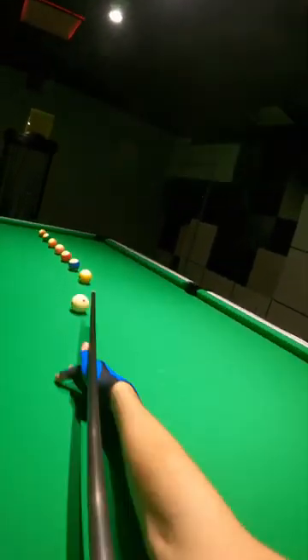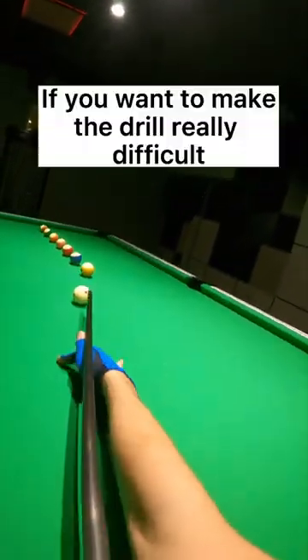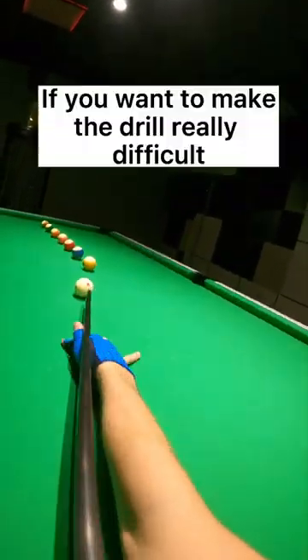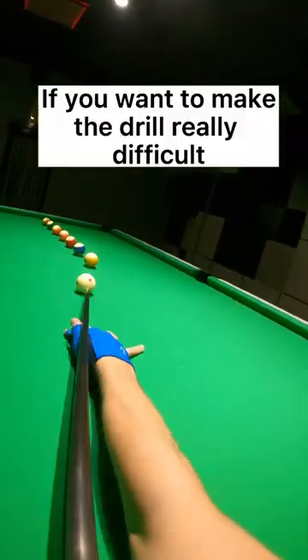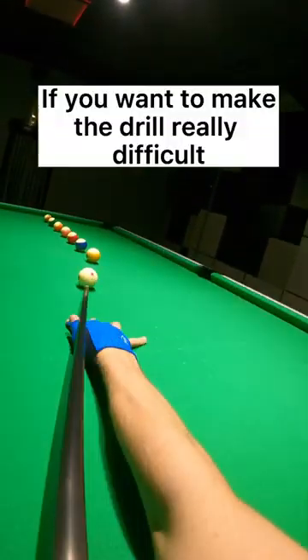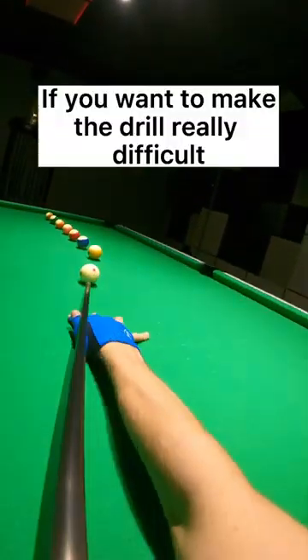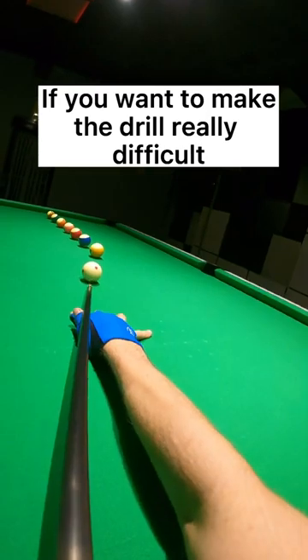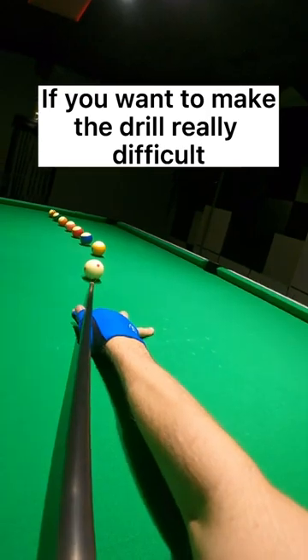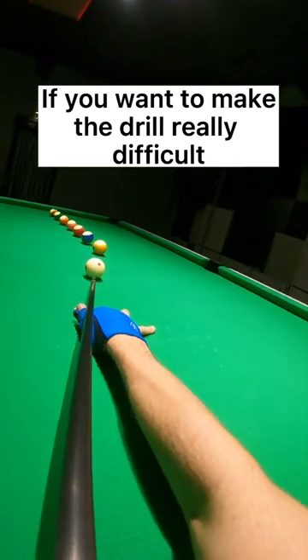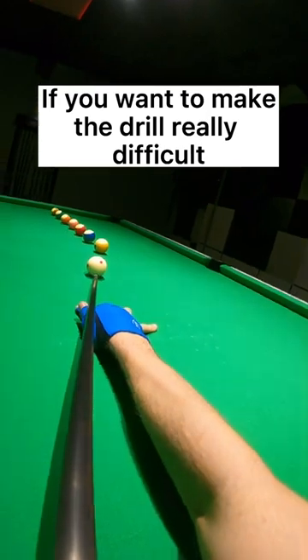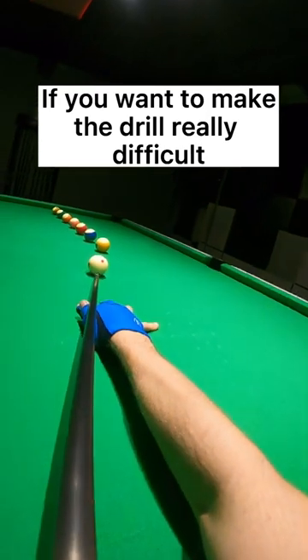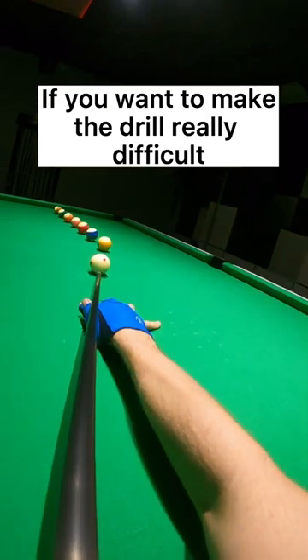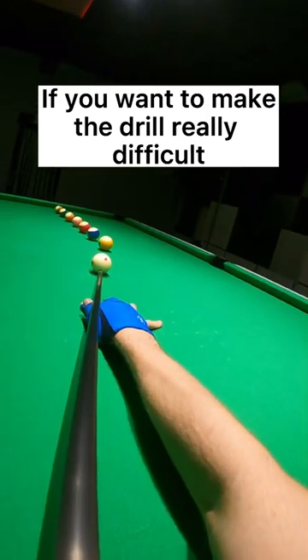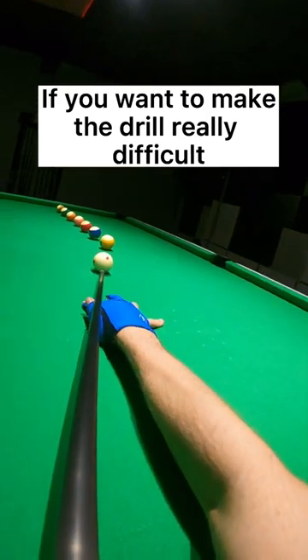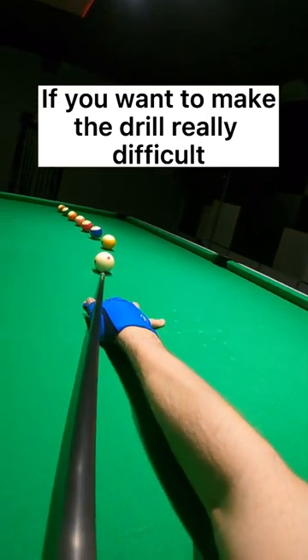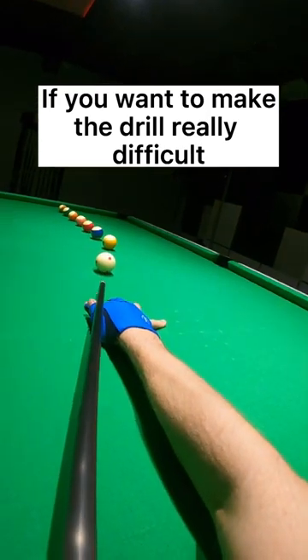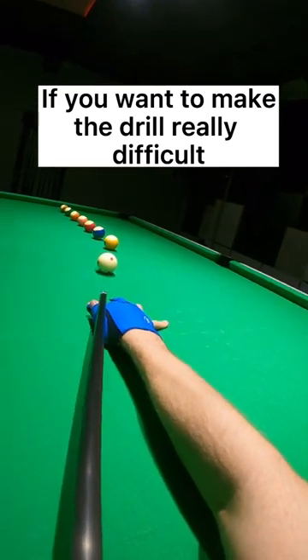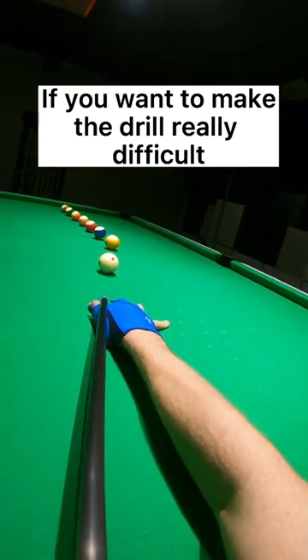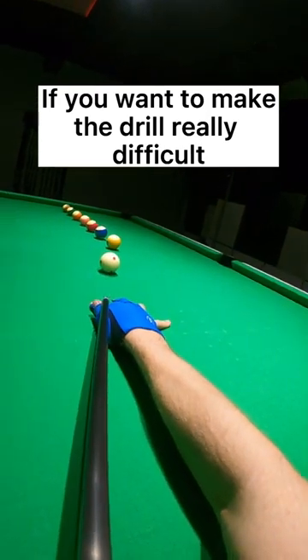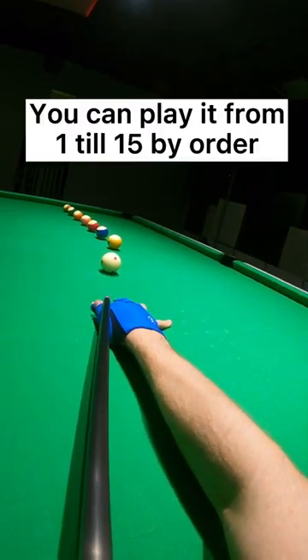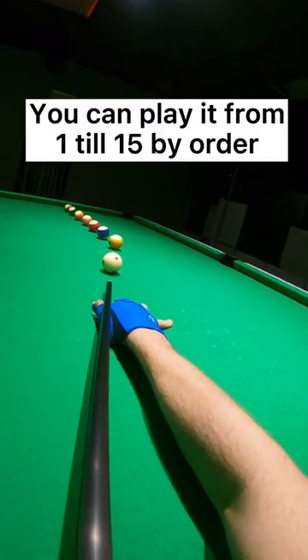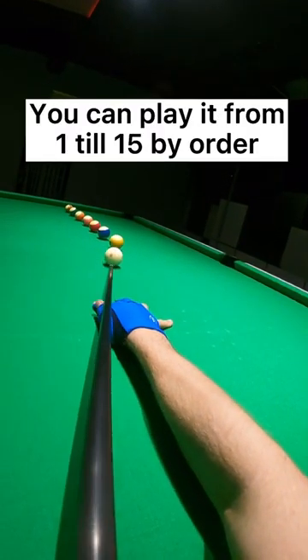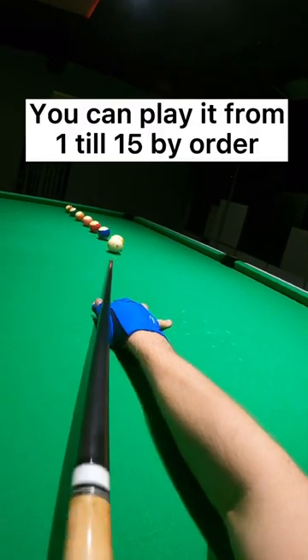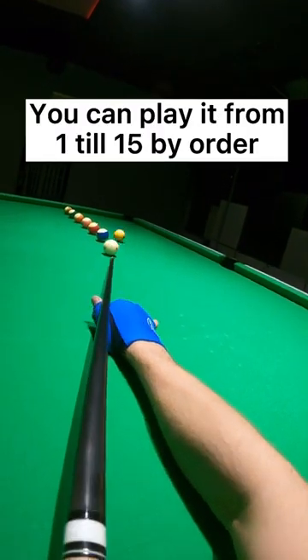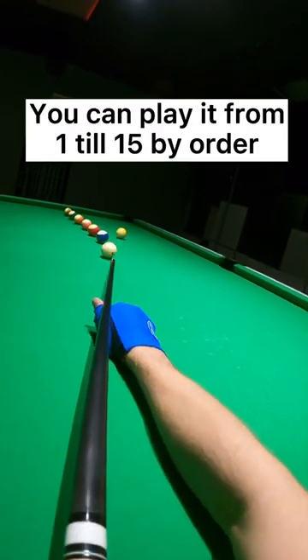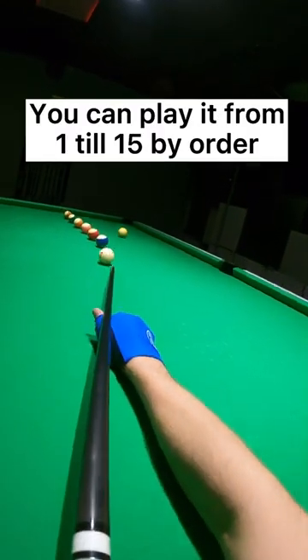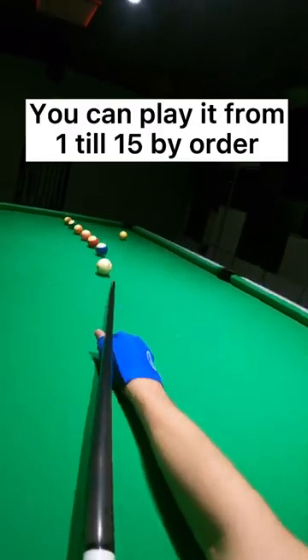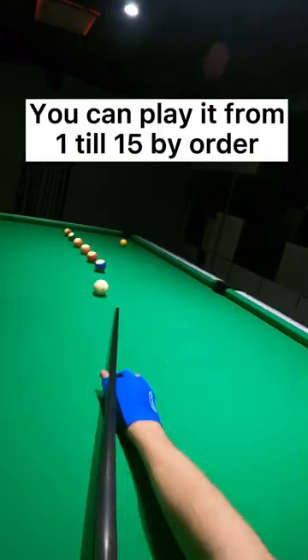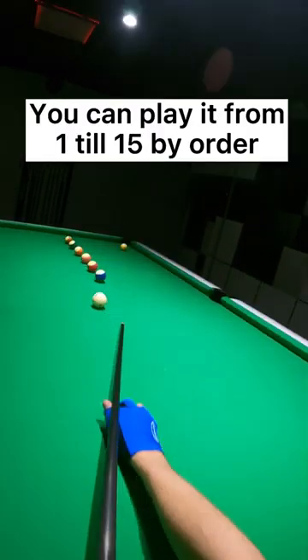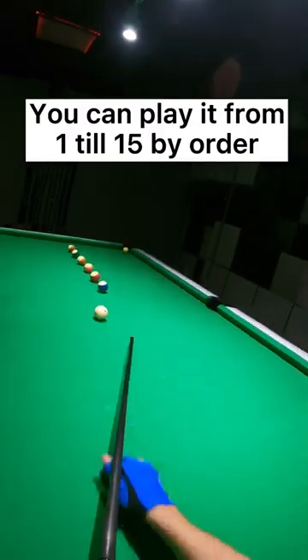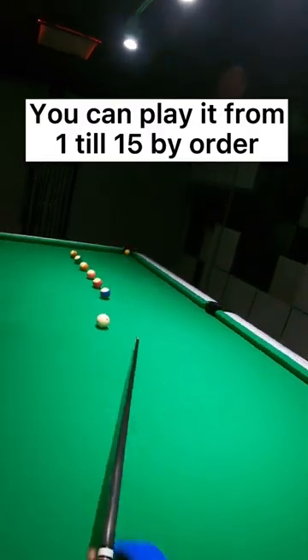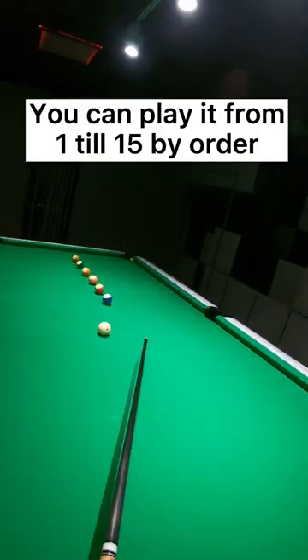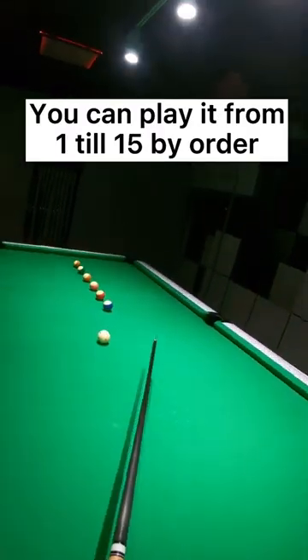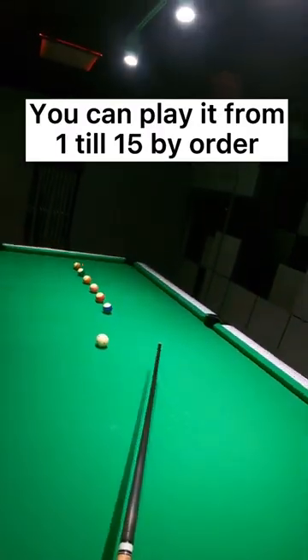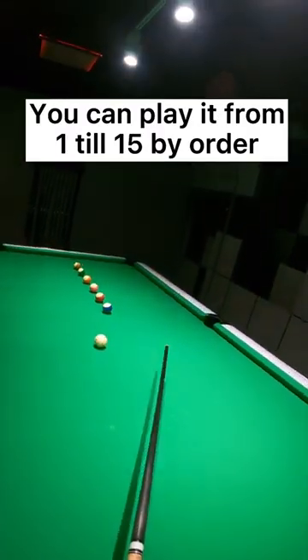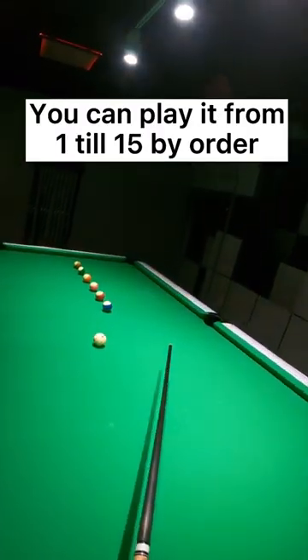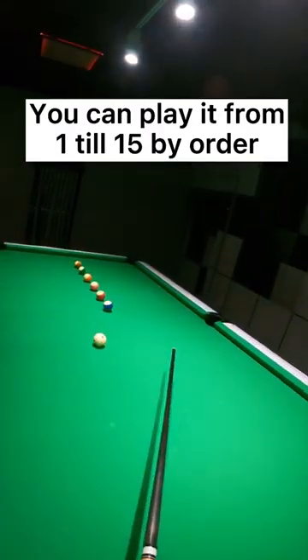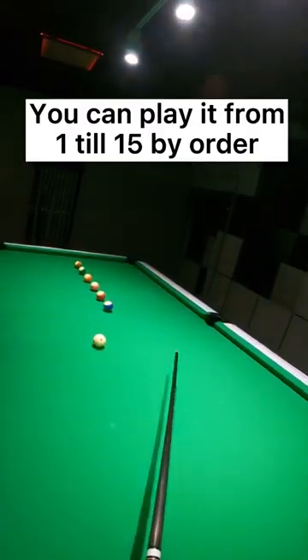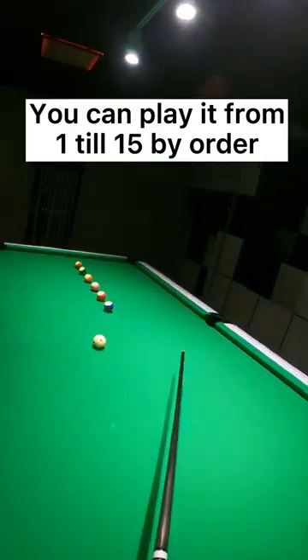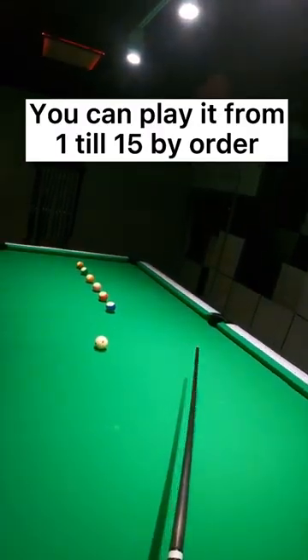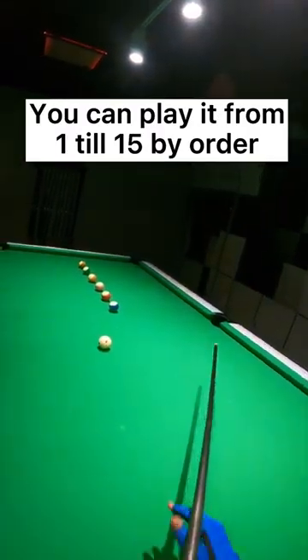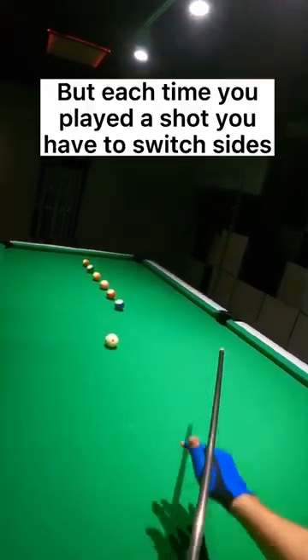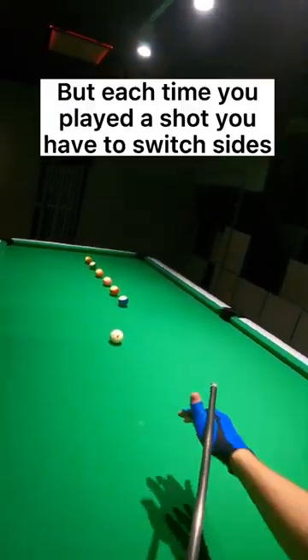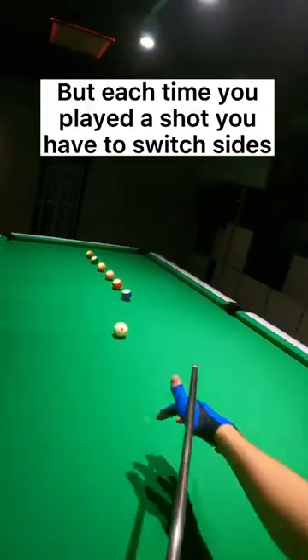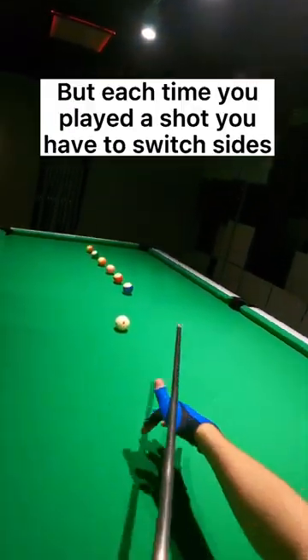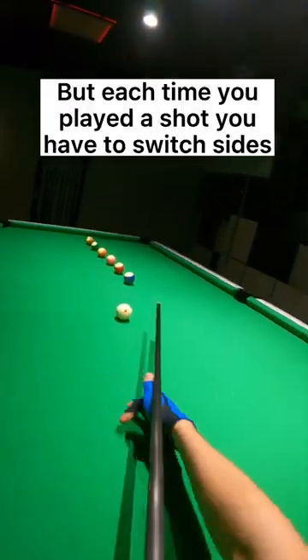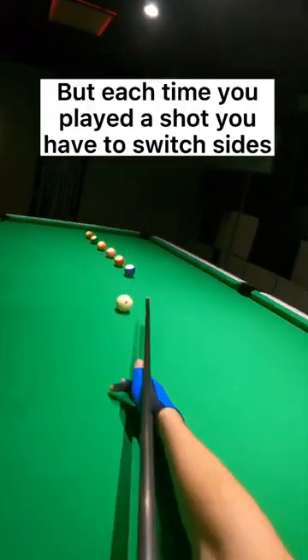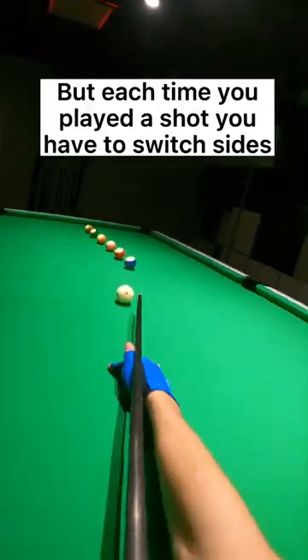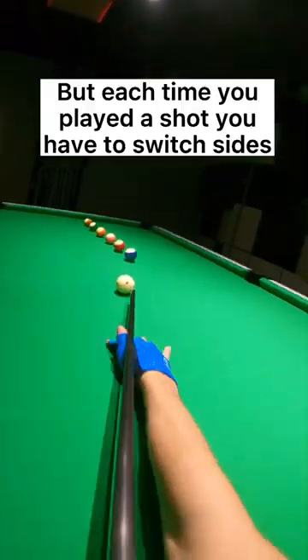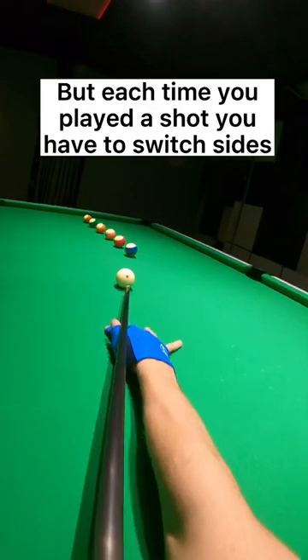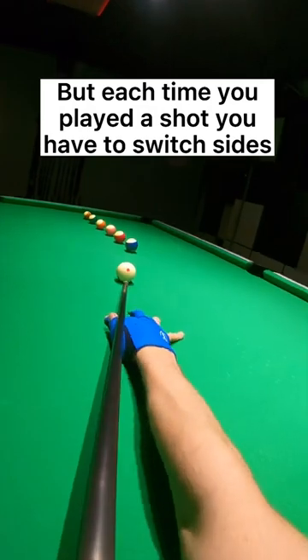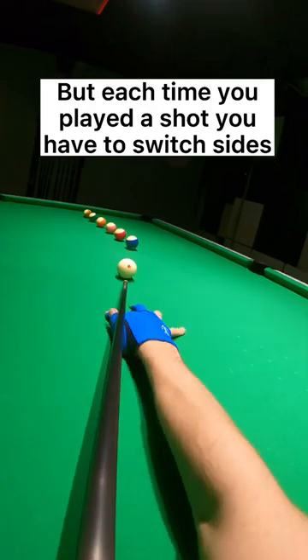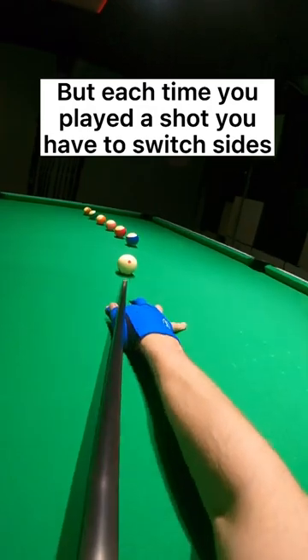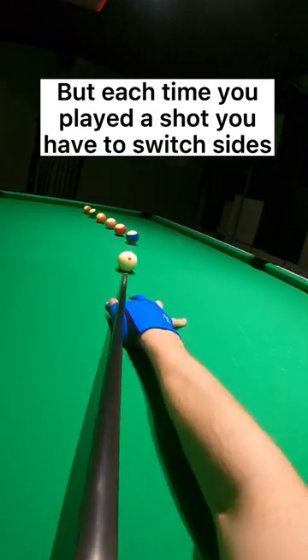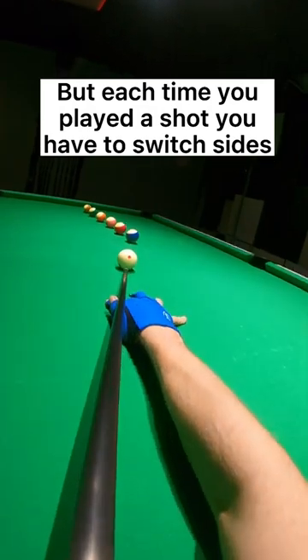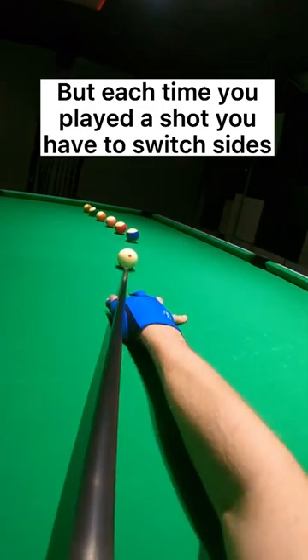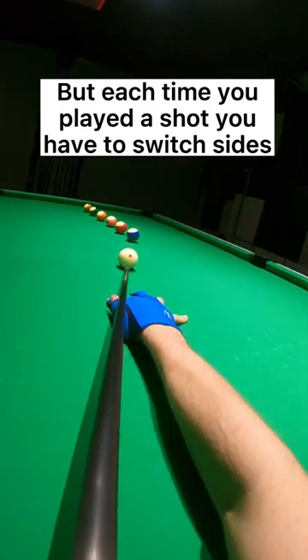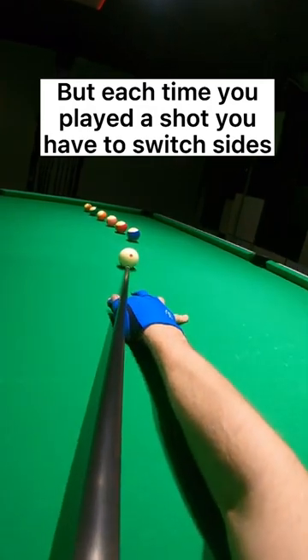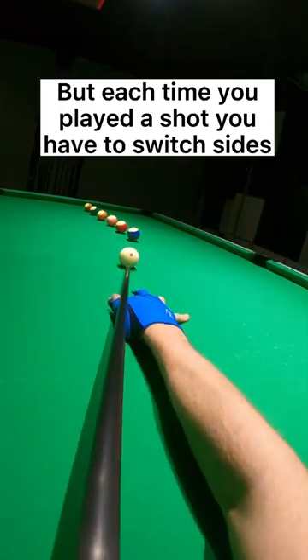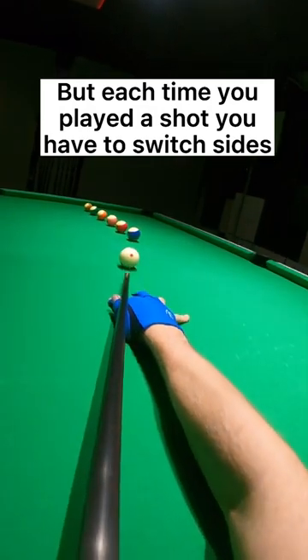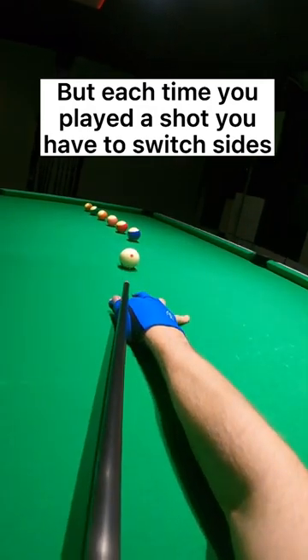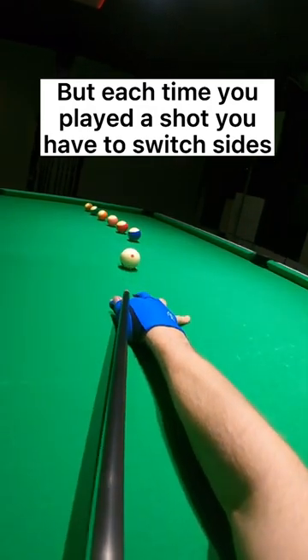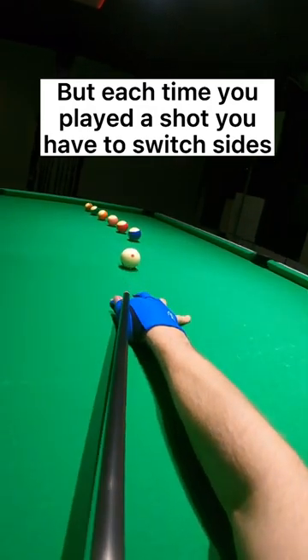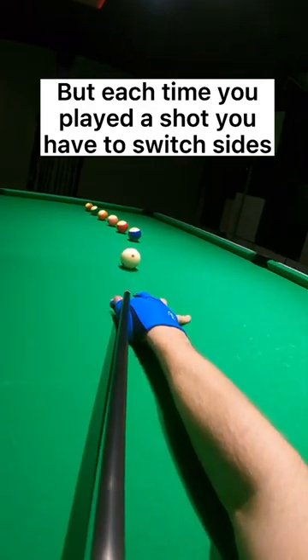If you want to make the drill really difficult, you can play it from 1 till 15 by order, but each time you play a shot you have to switch sides.